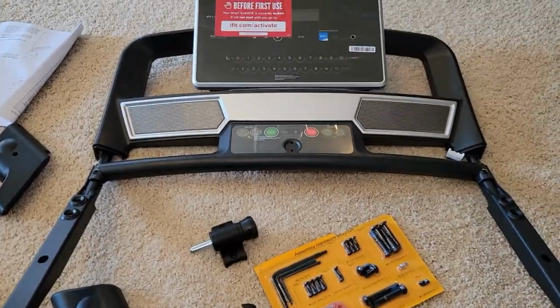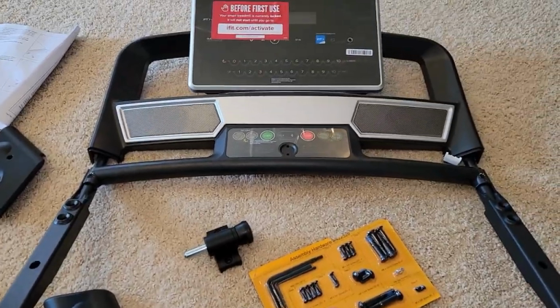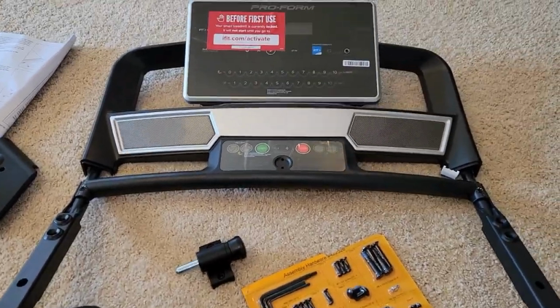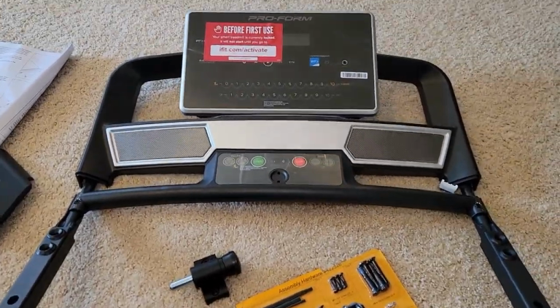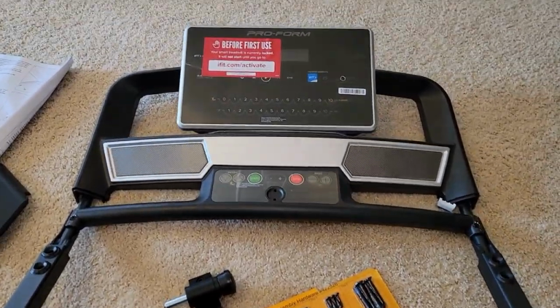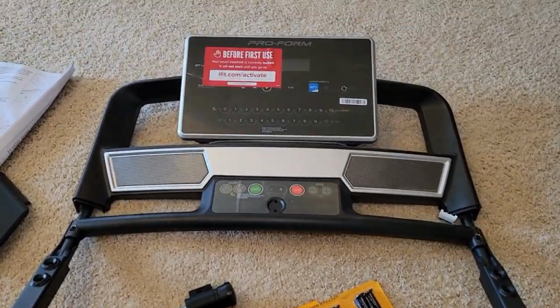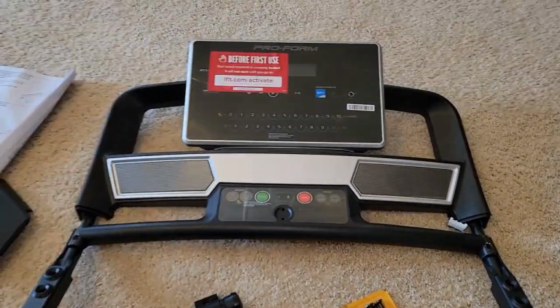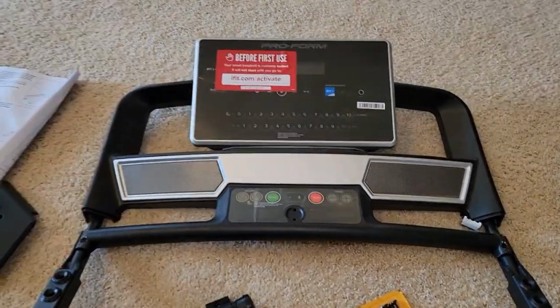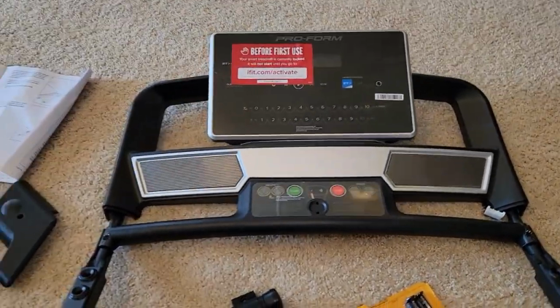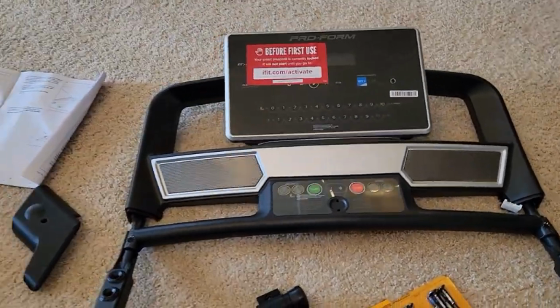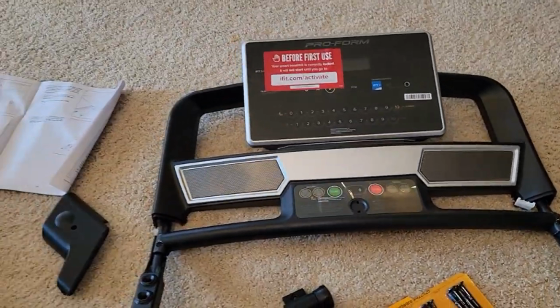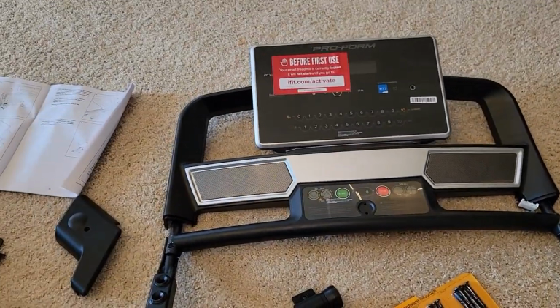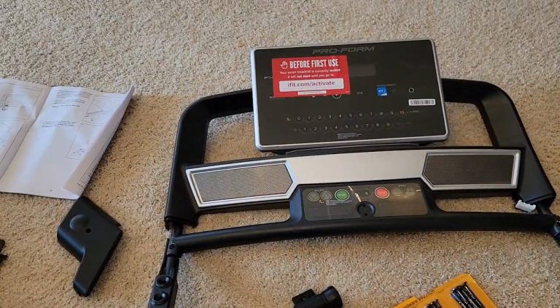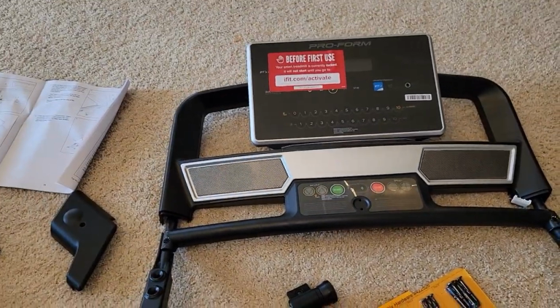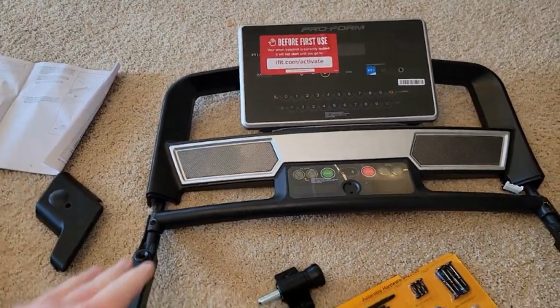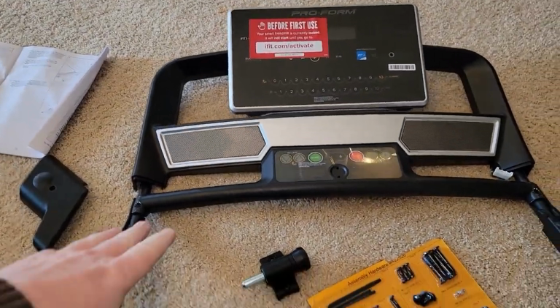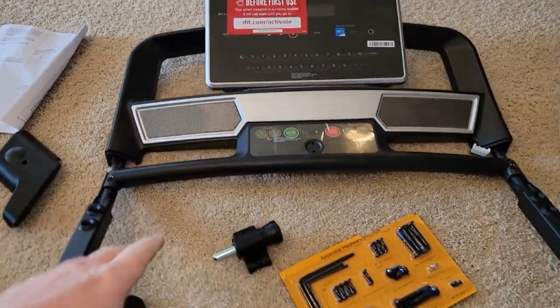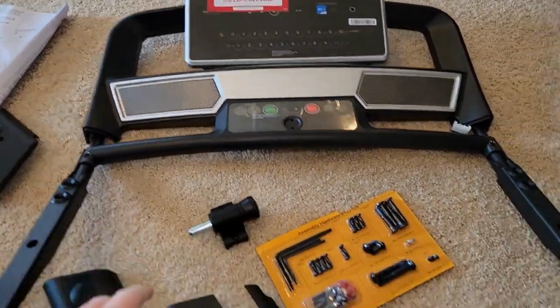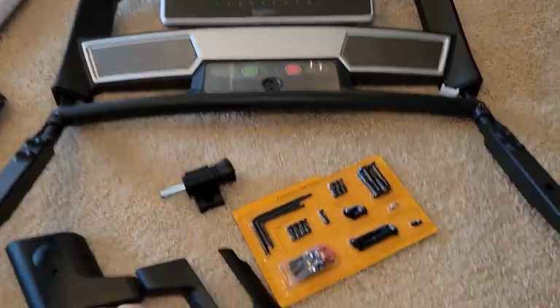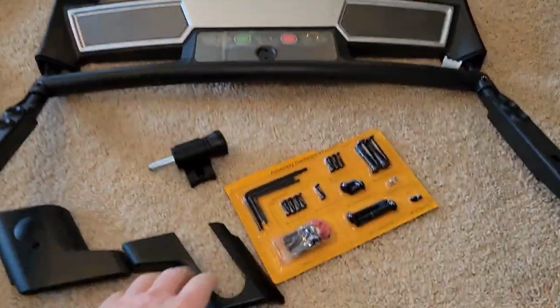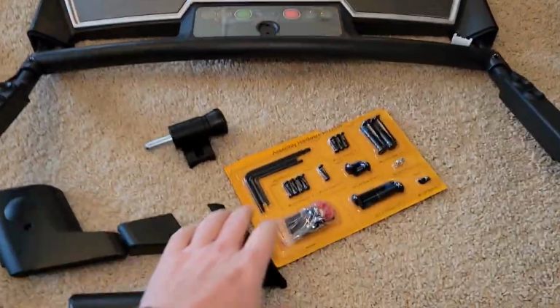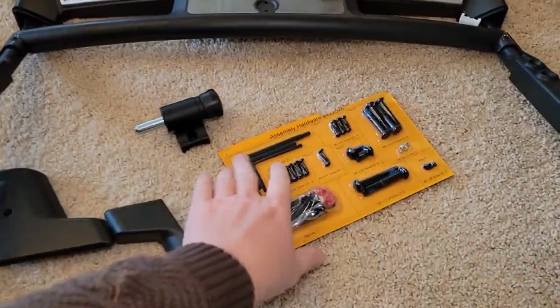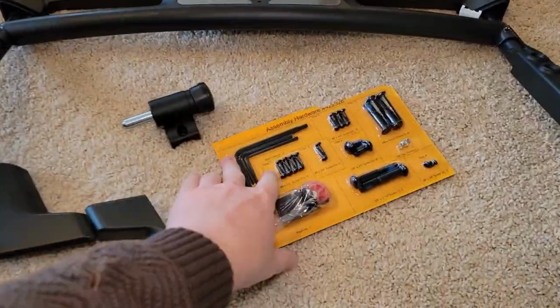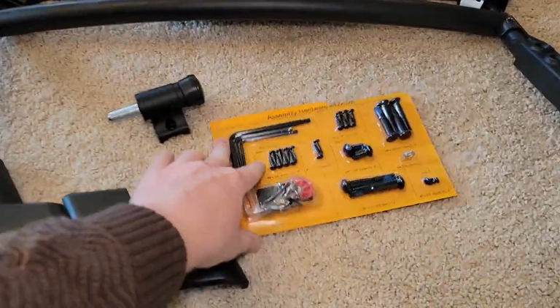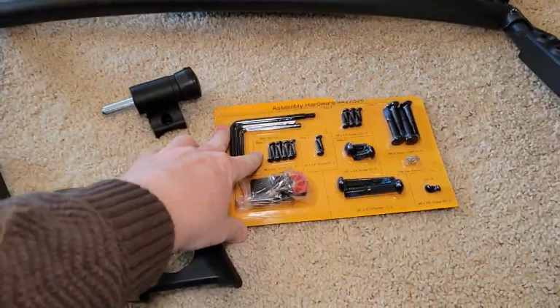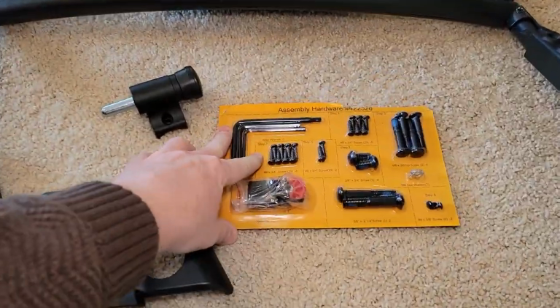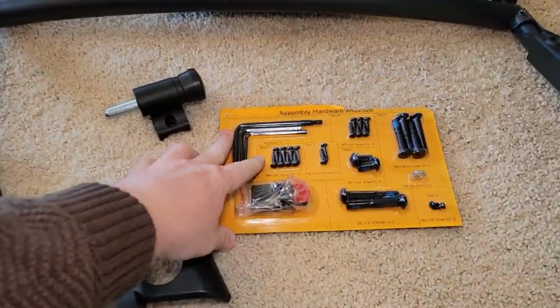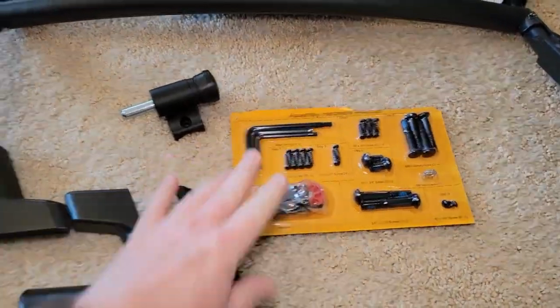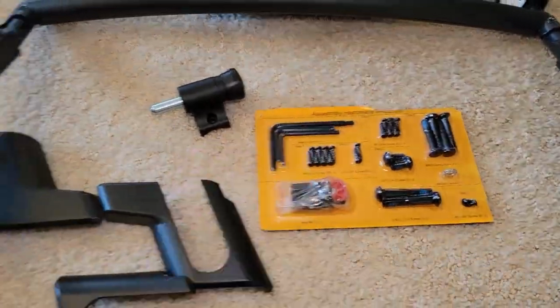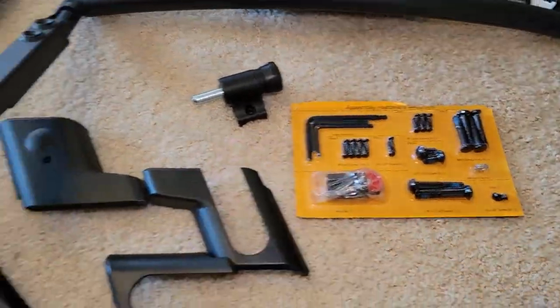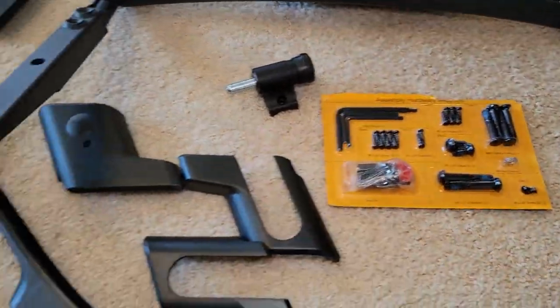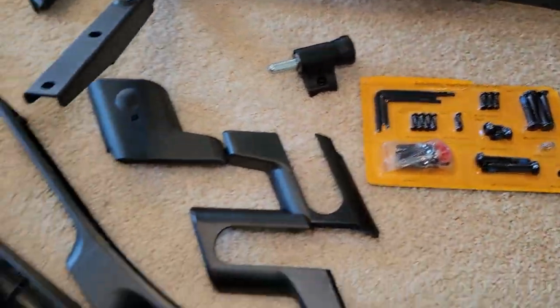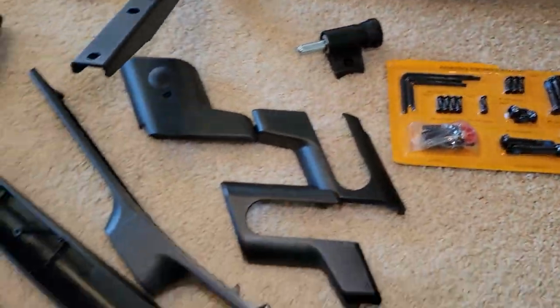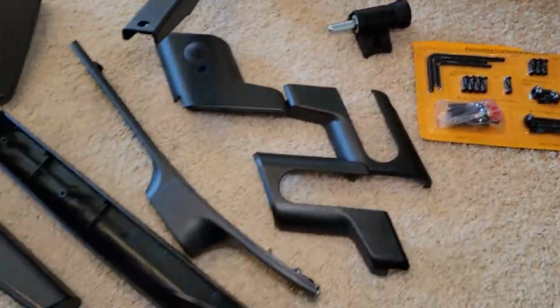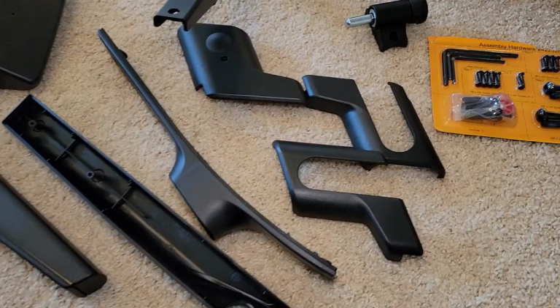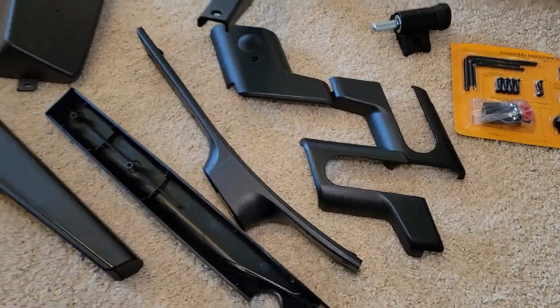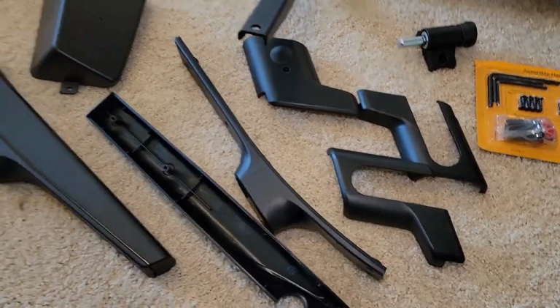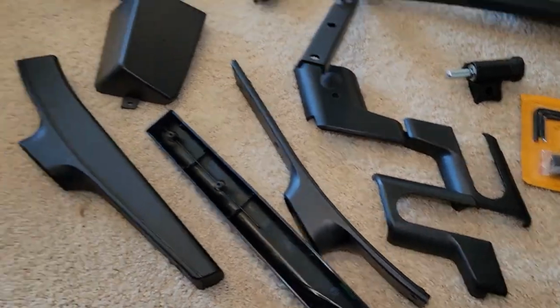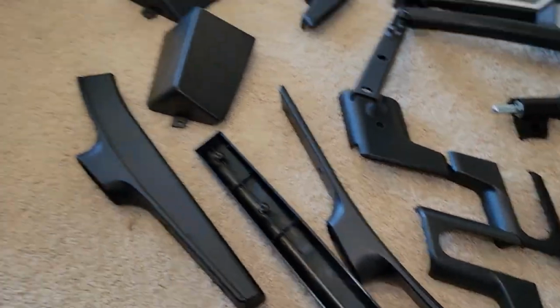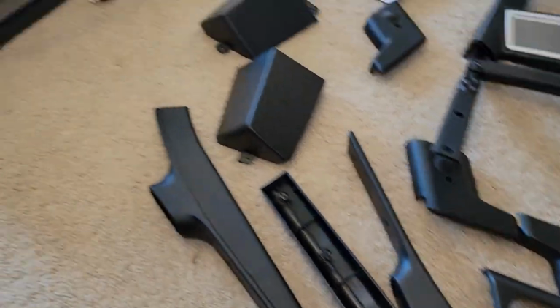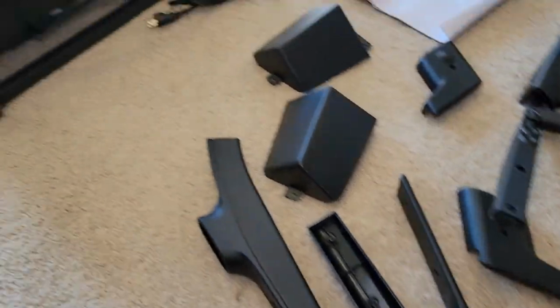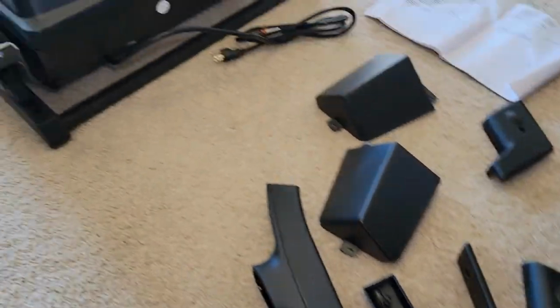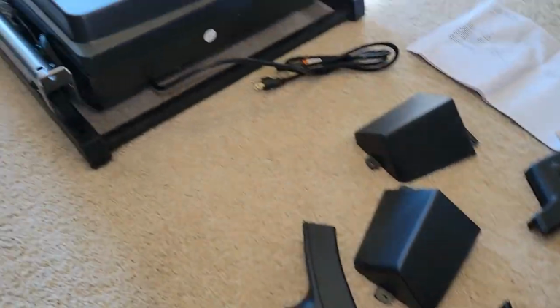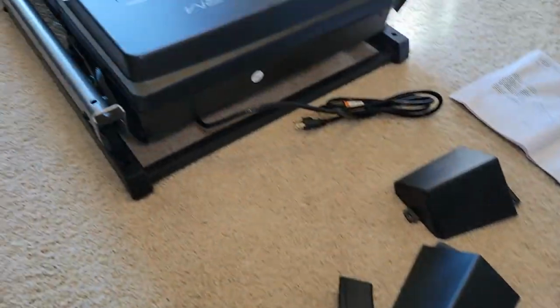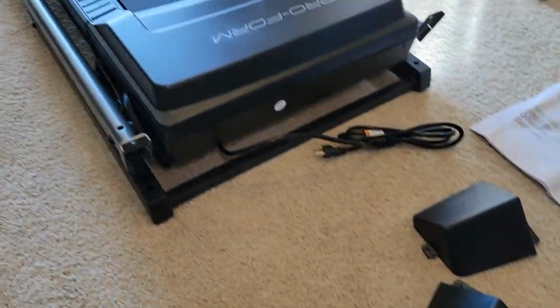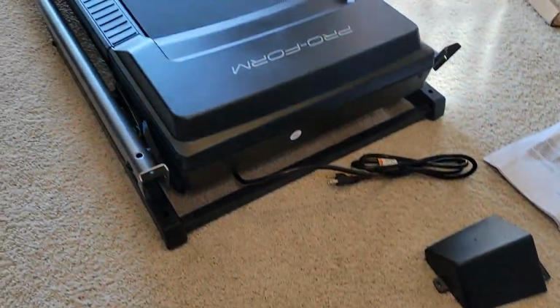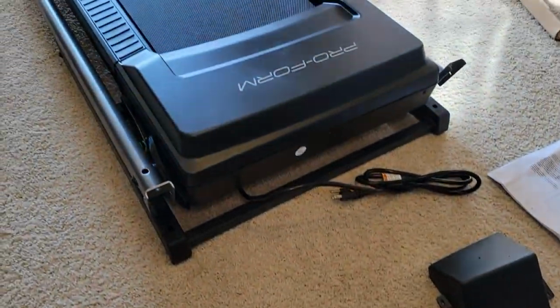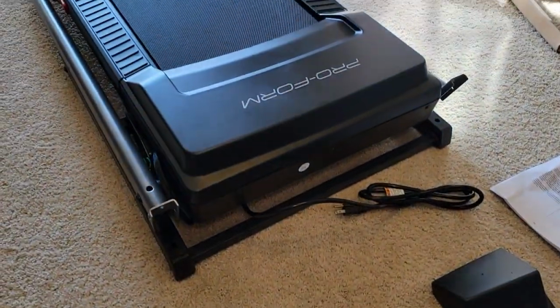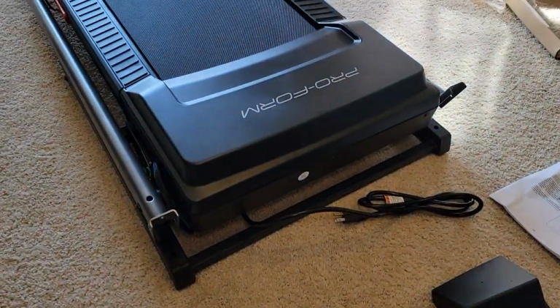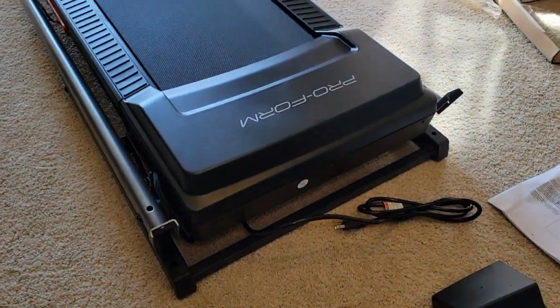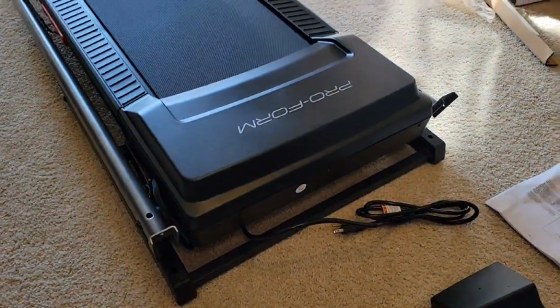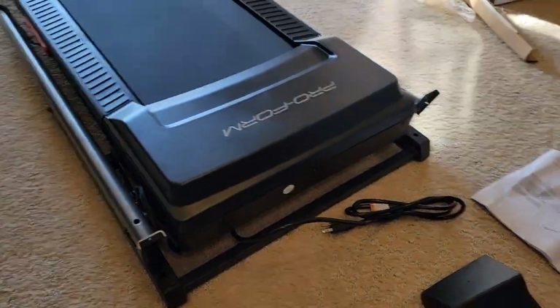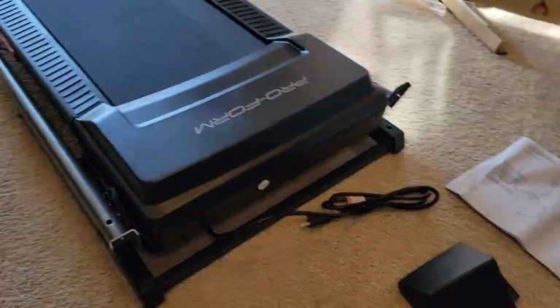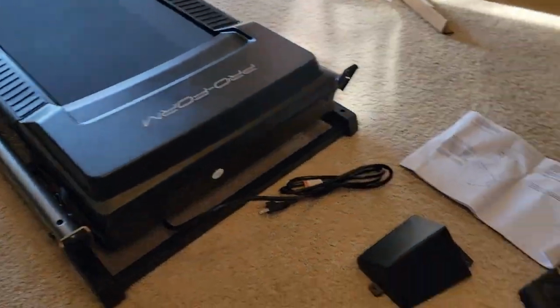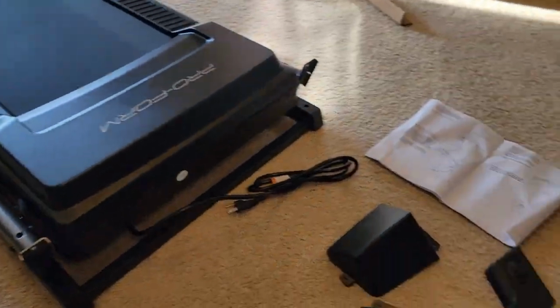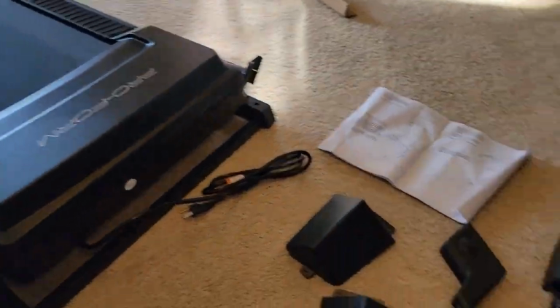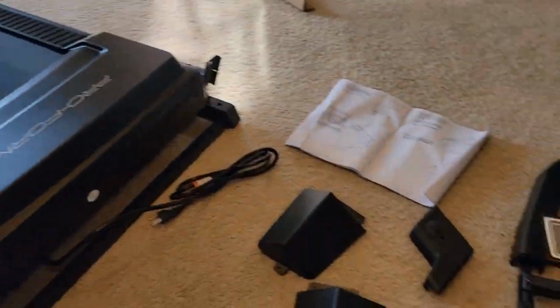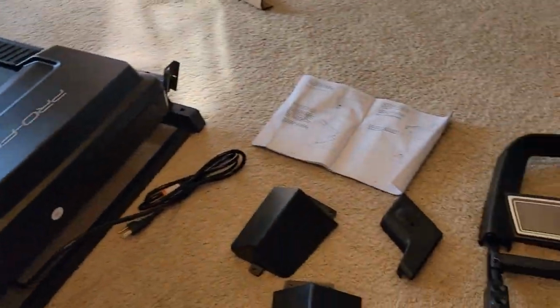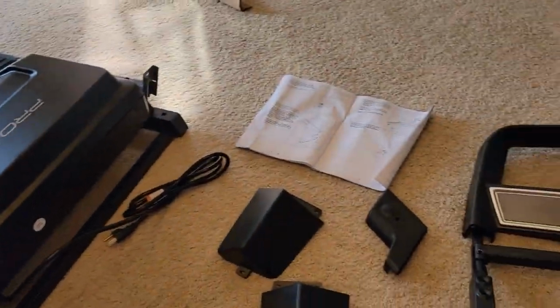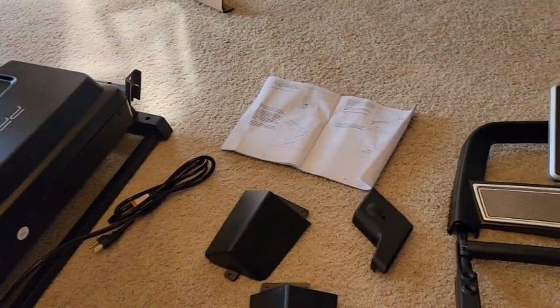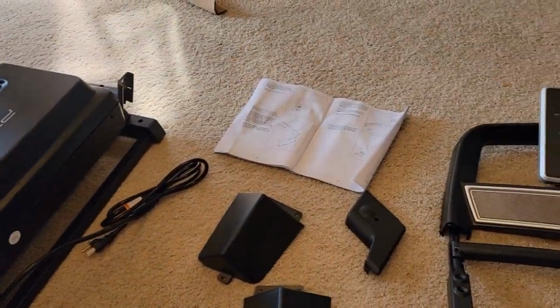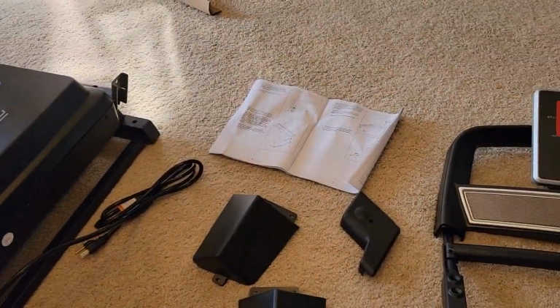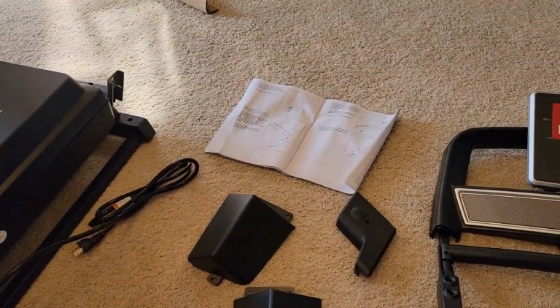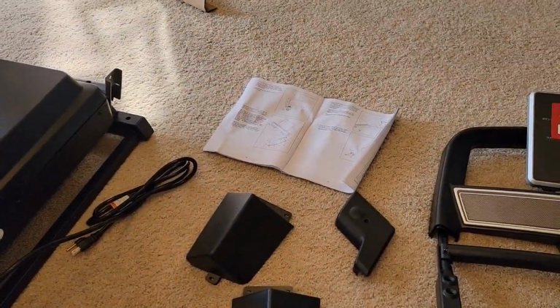We've got everything unboxed. Here's the hardware that comes with it, and here's all the different pieces. Now we're going to start on step one.